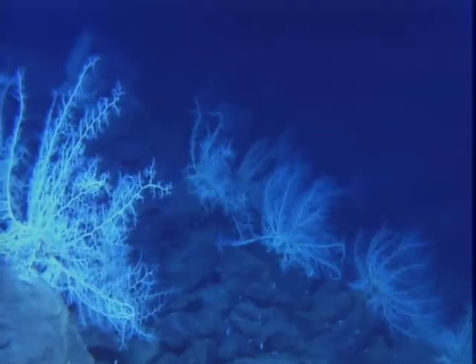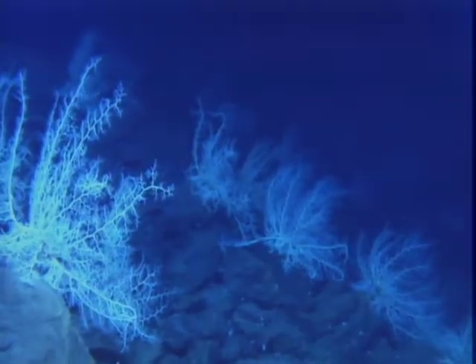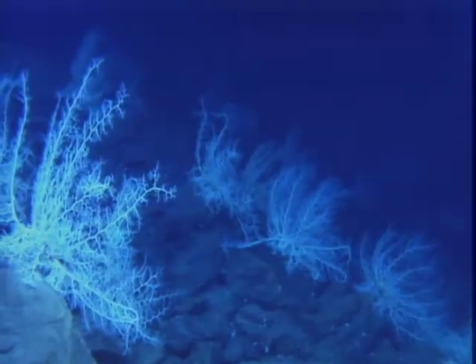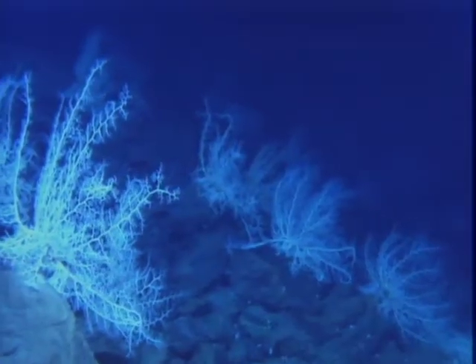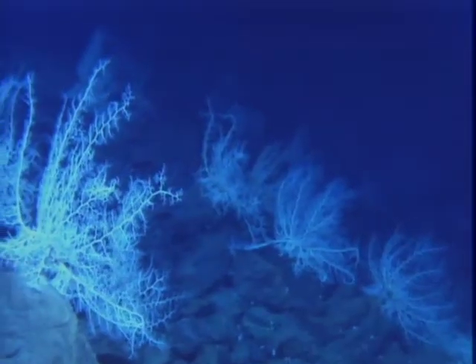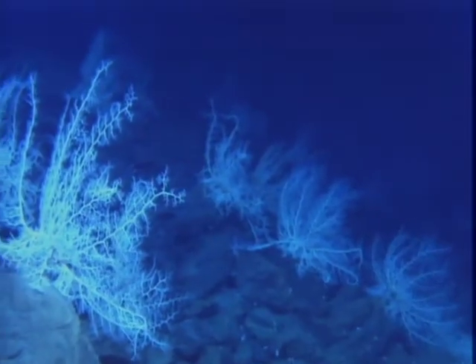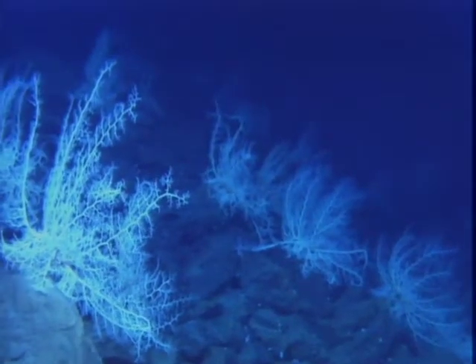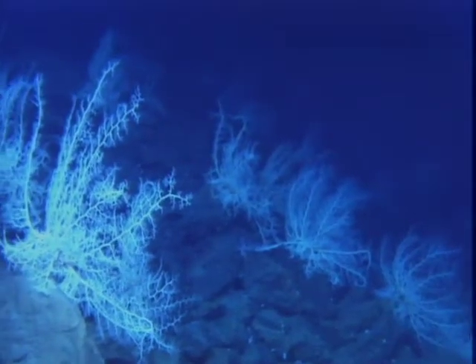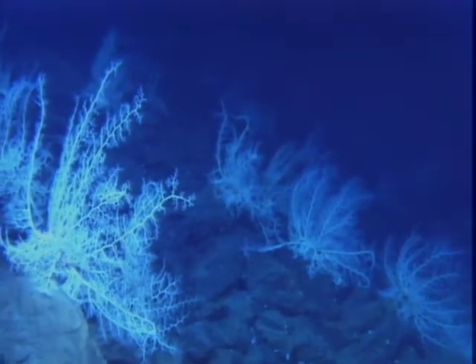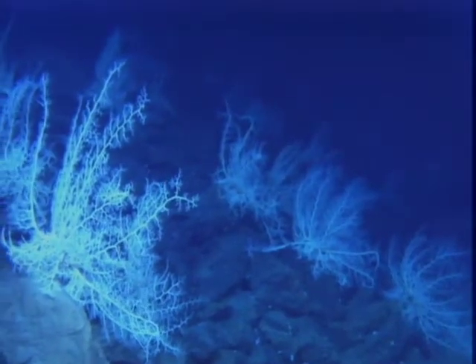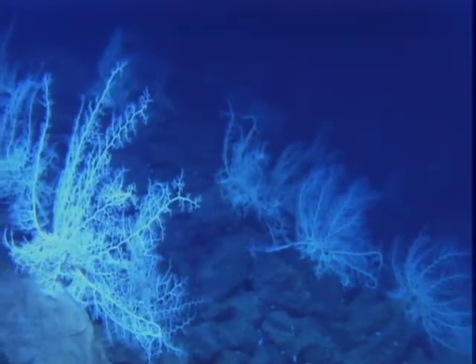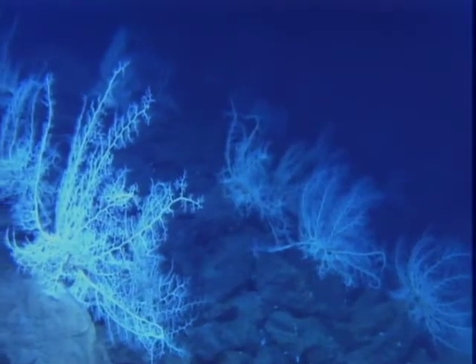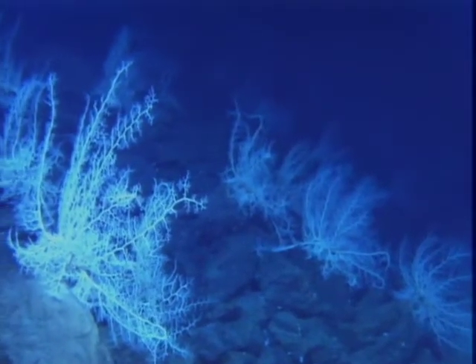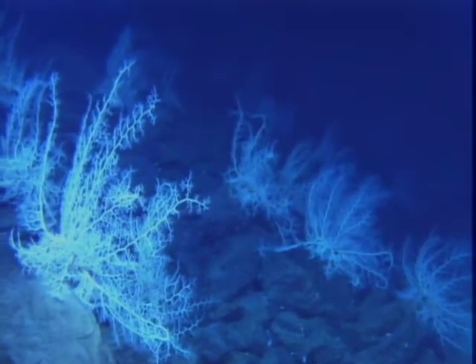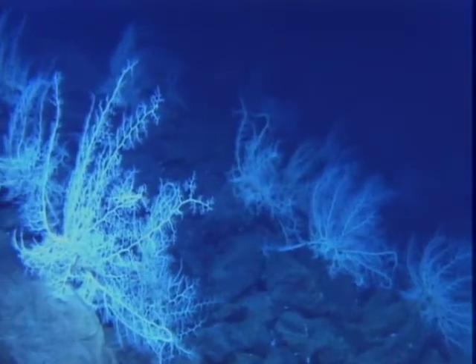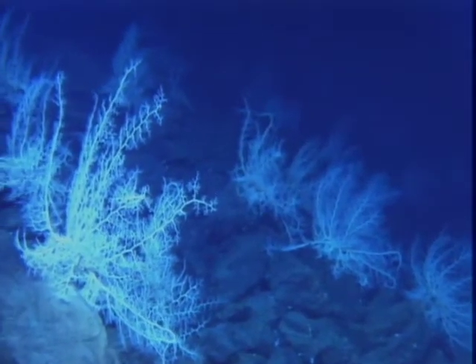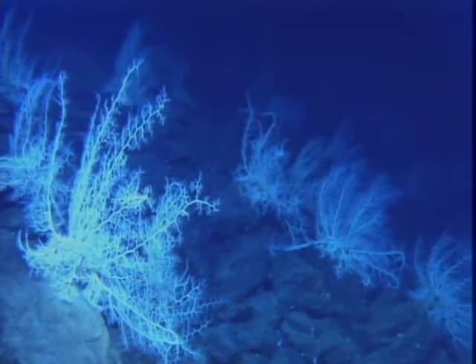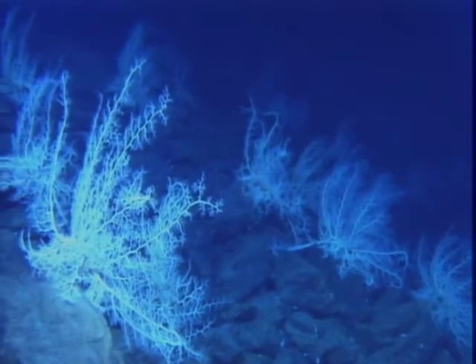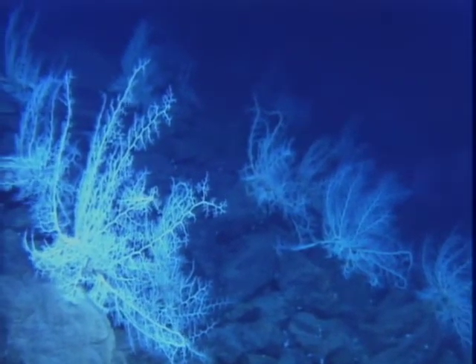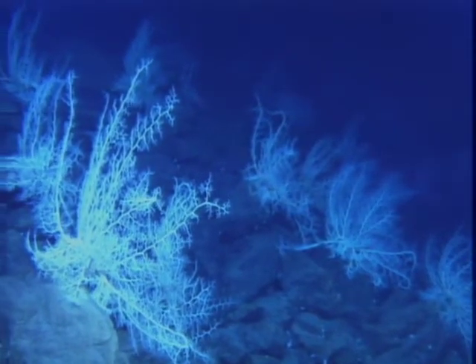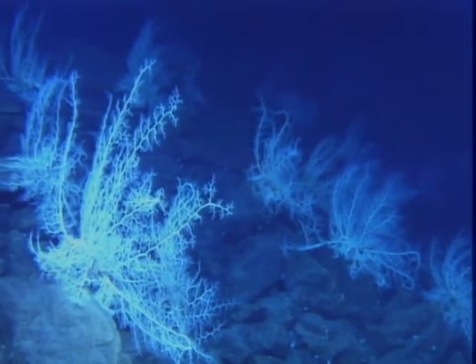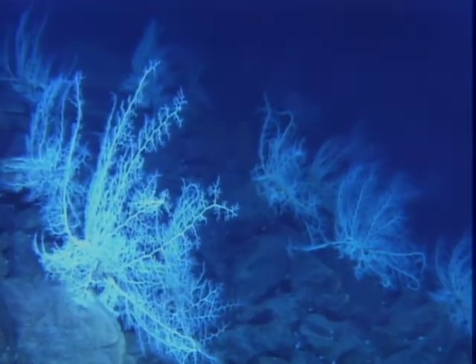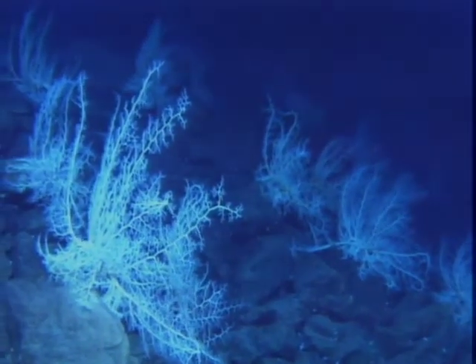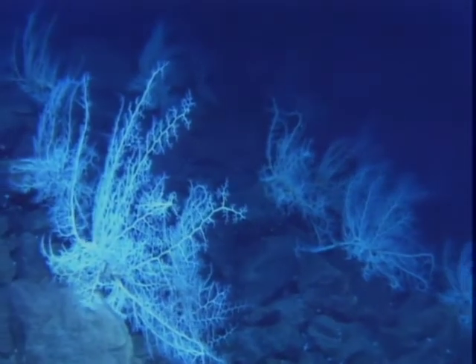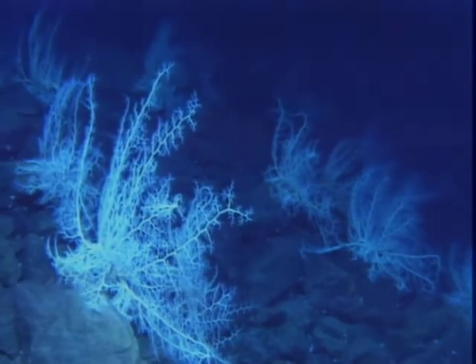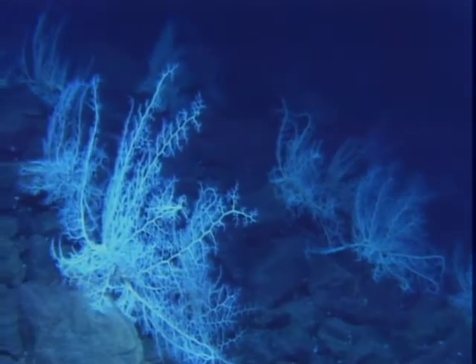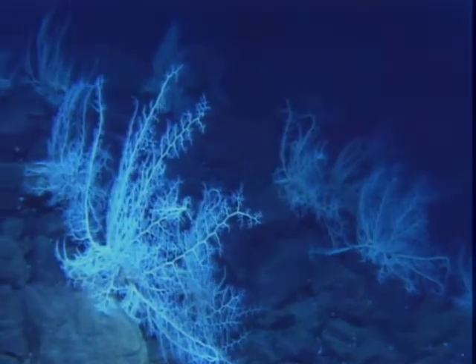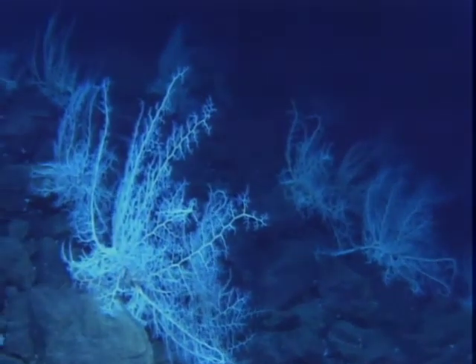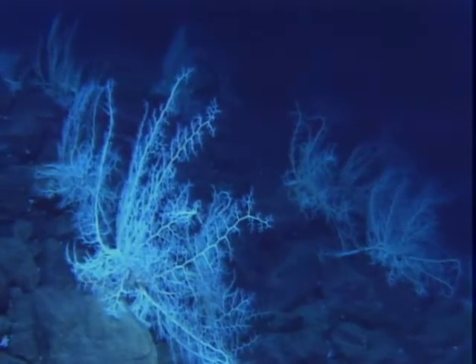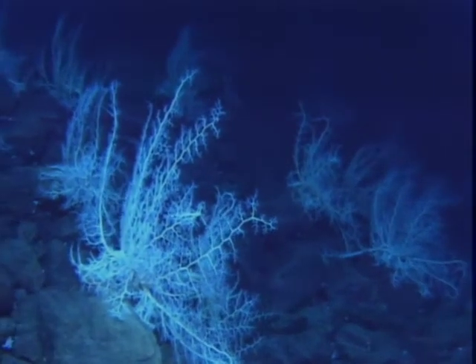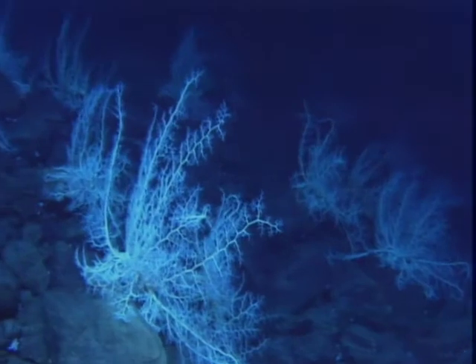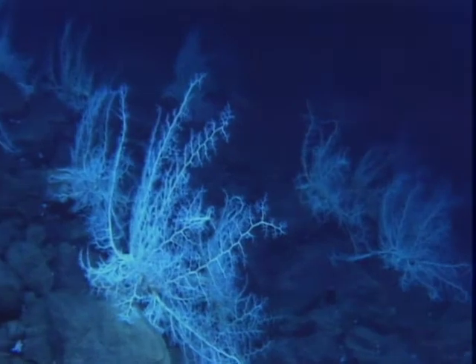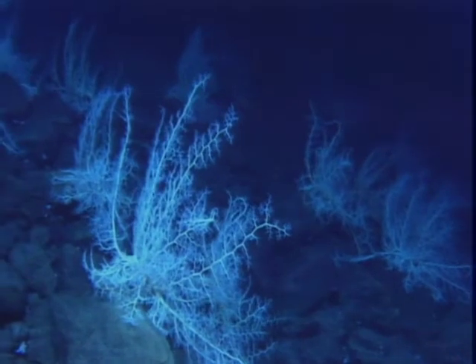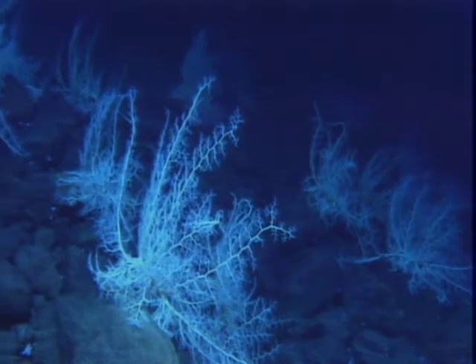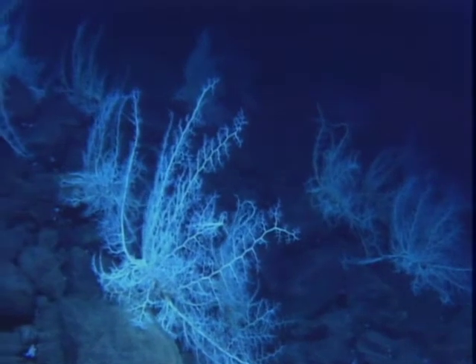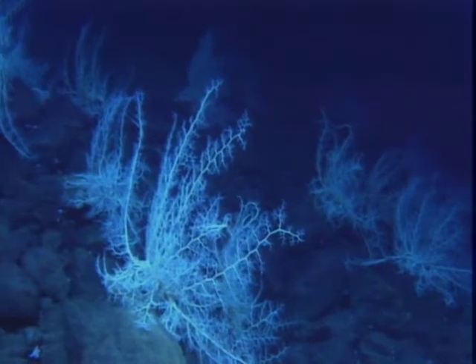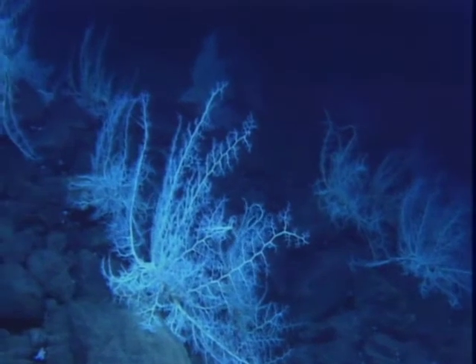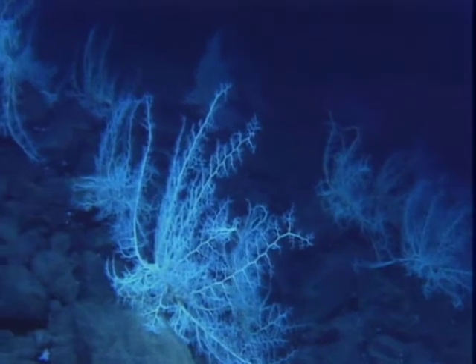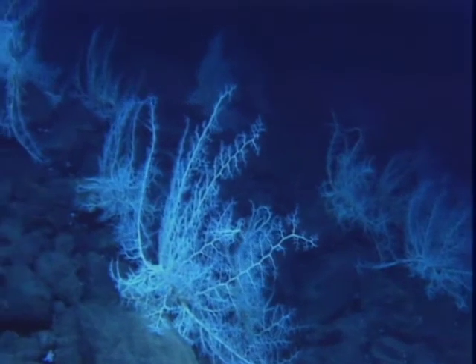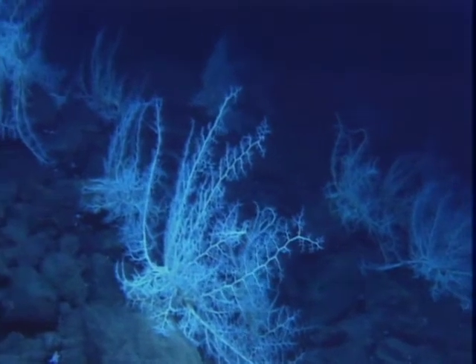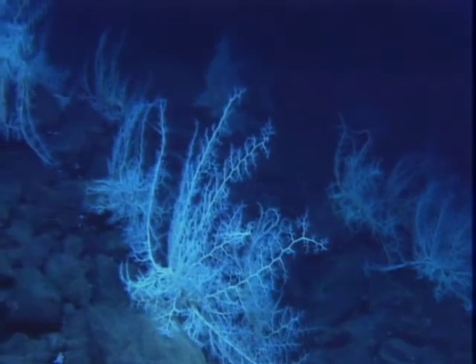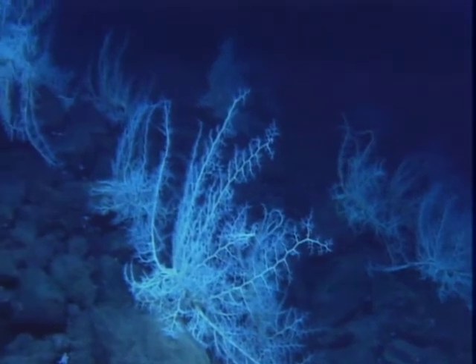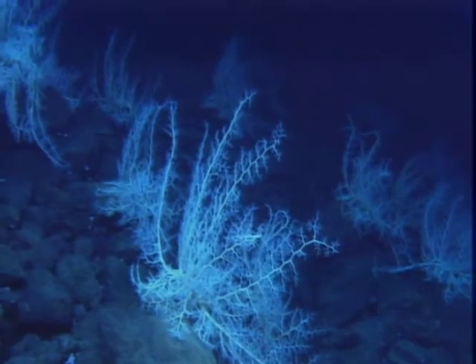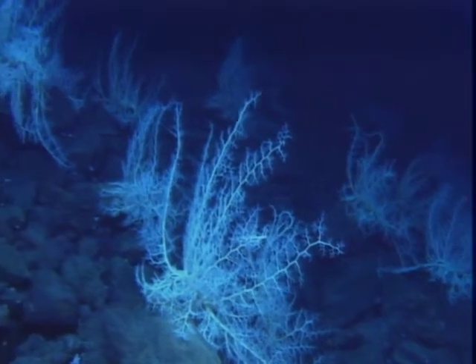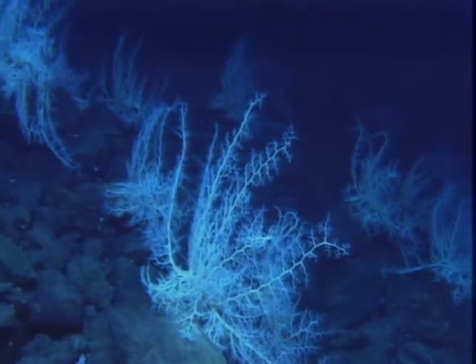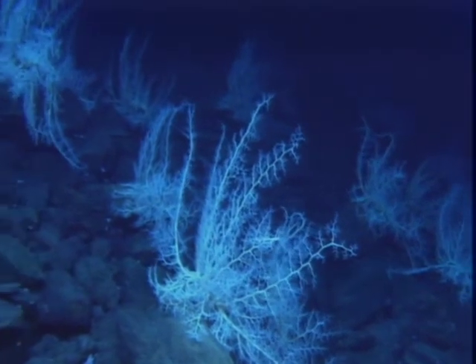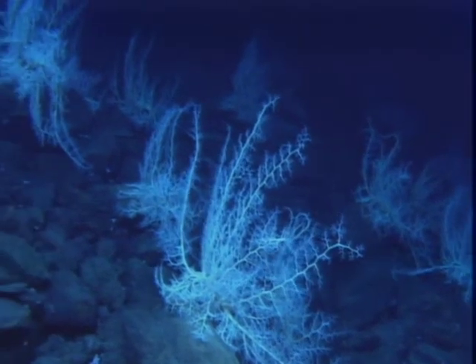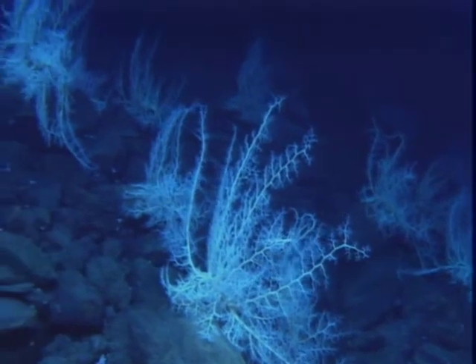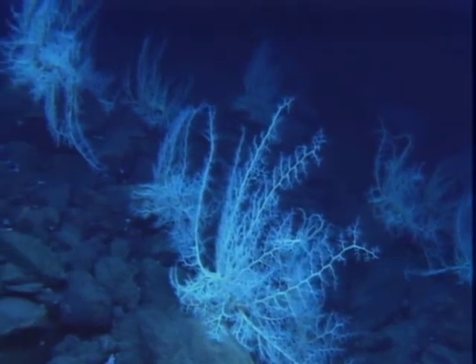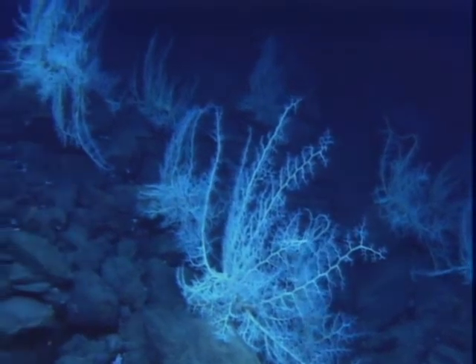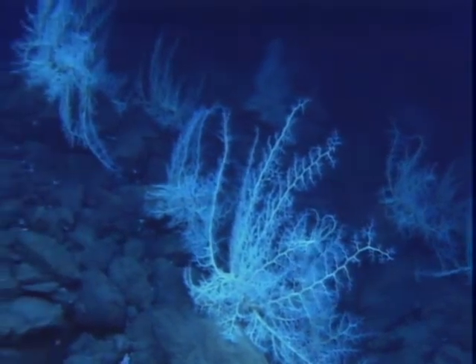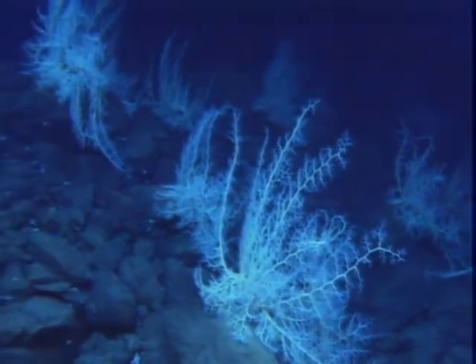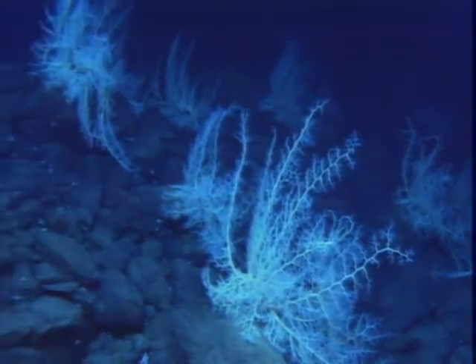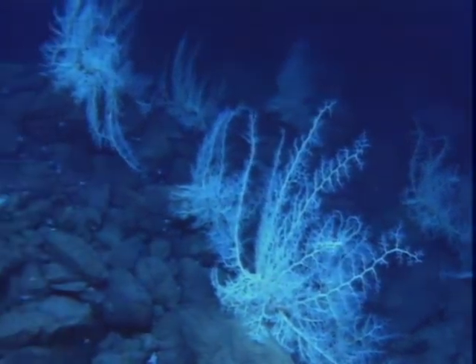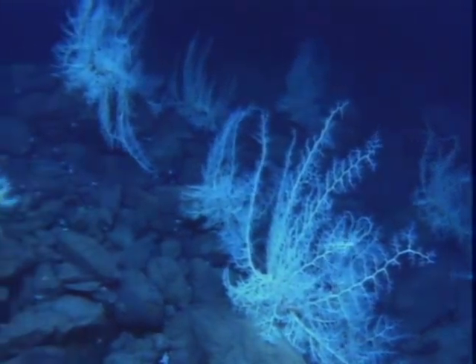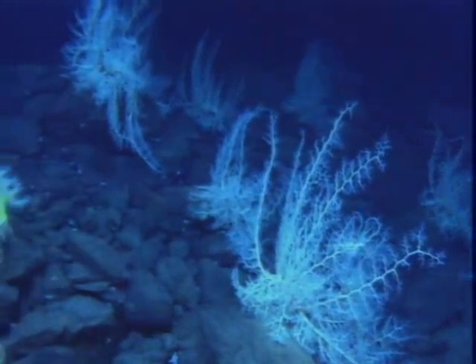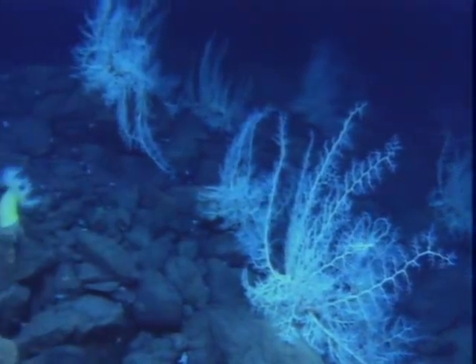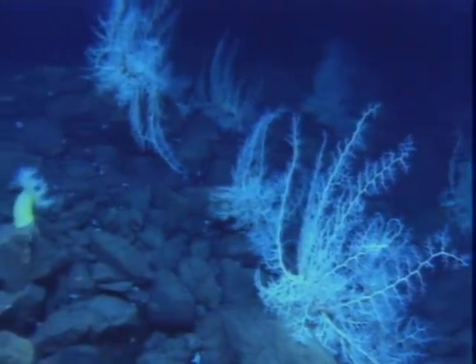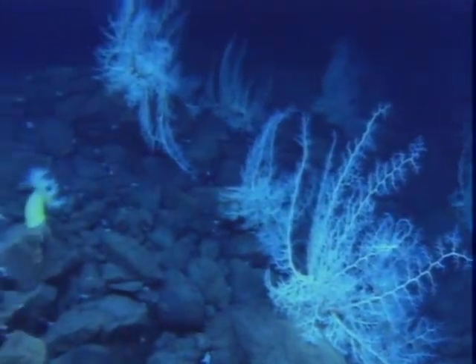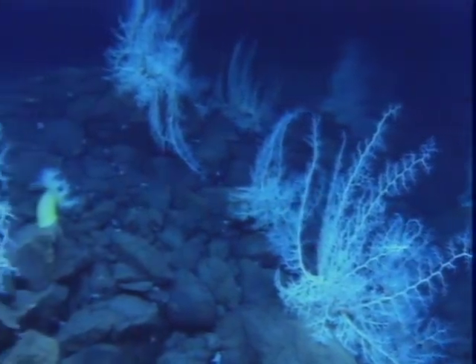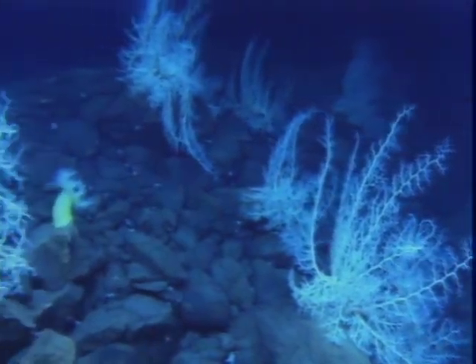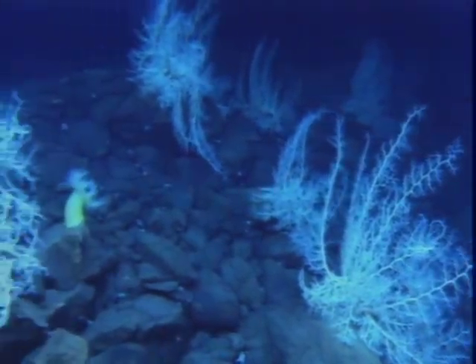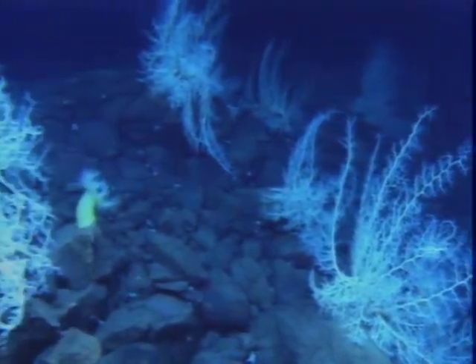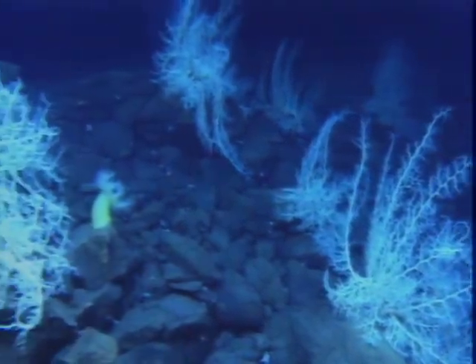Get a wide shot and then we're going to come in close over these basket stars and run this anemone coming up there.